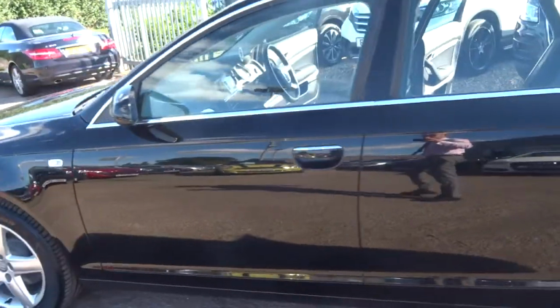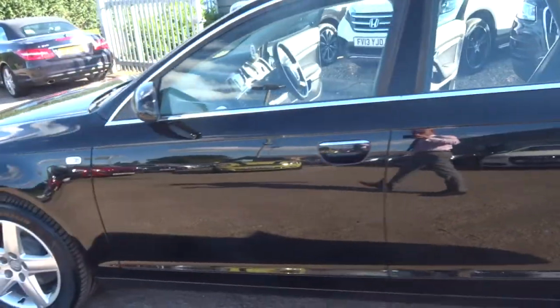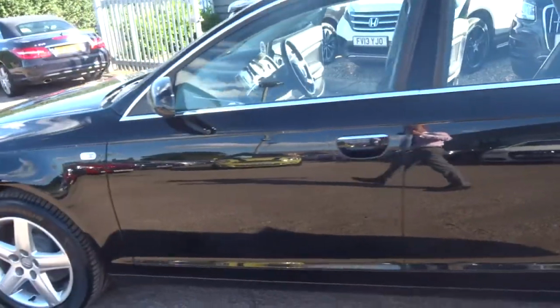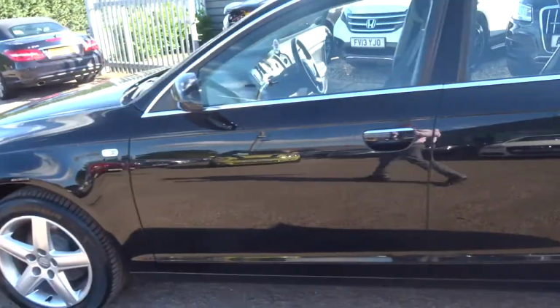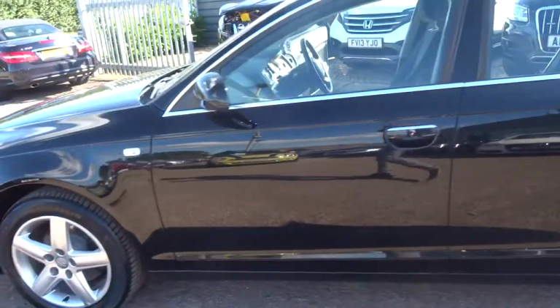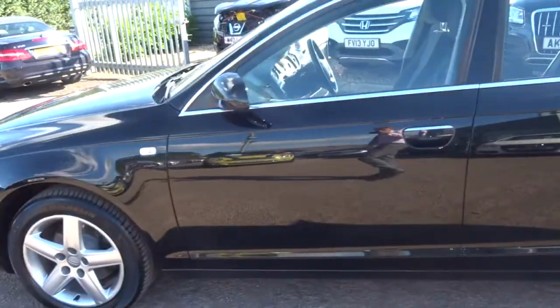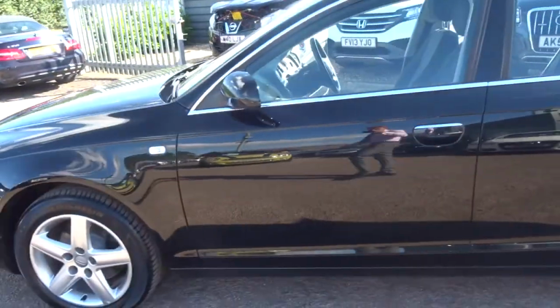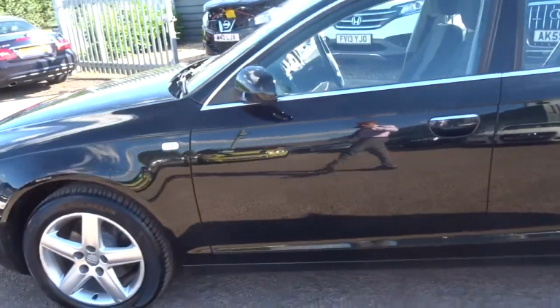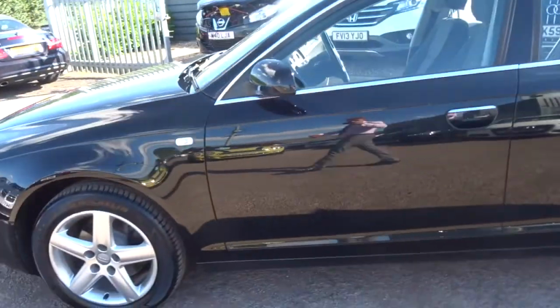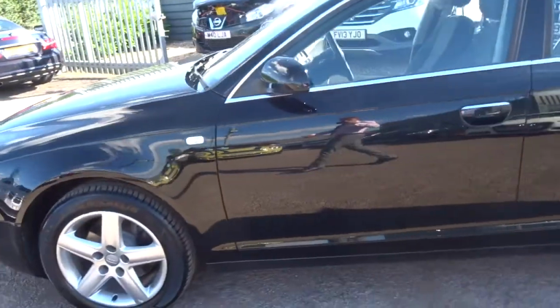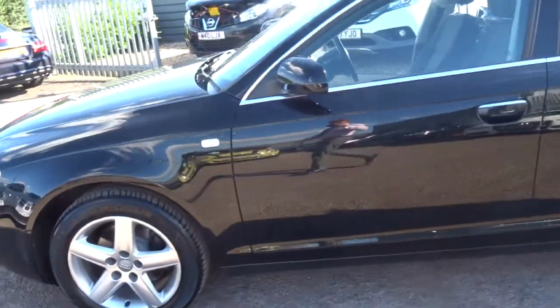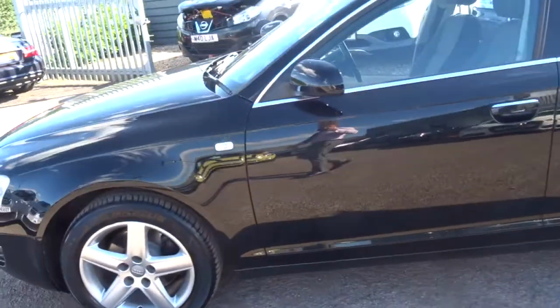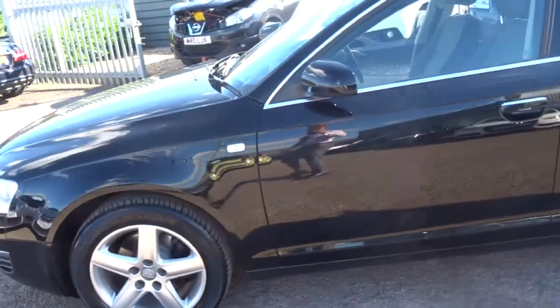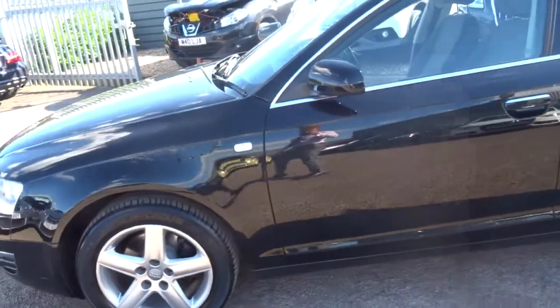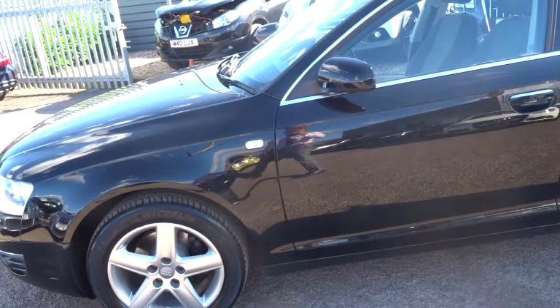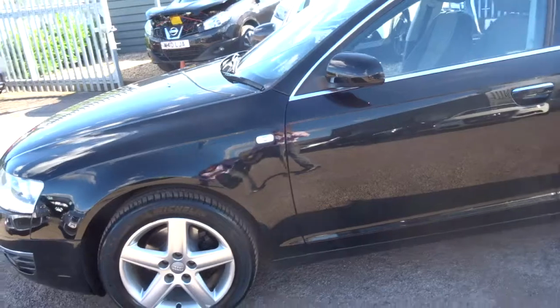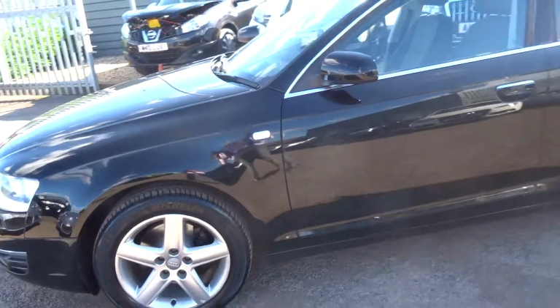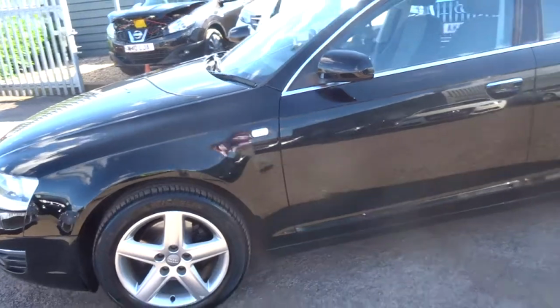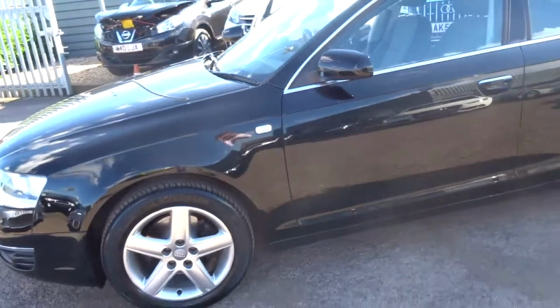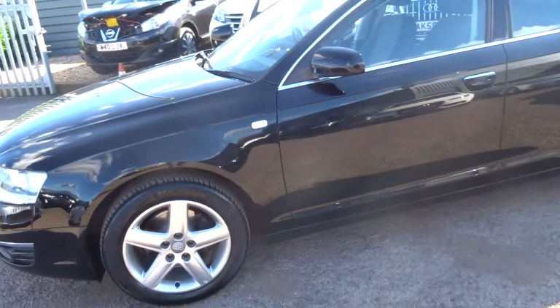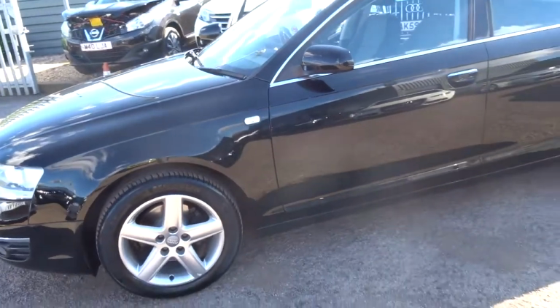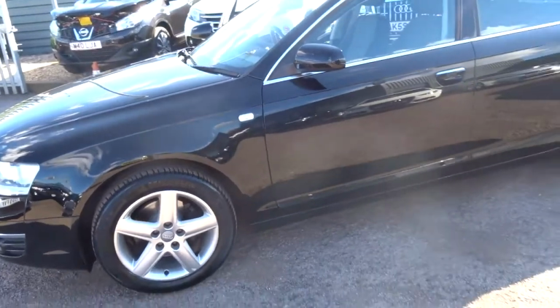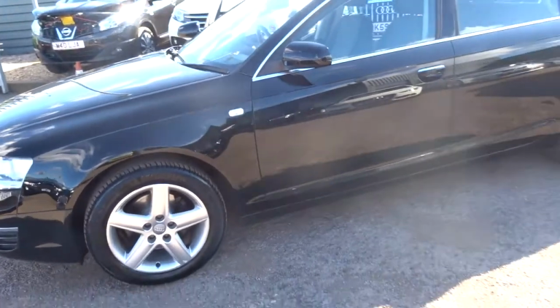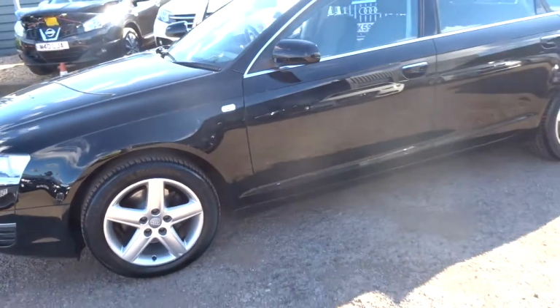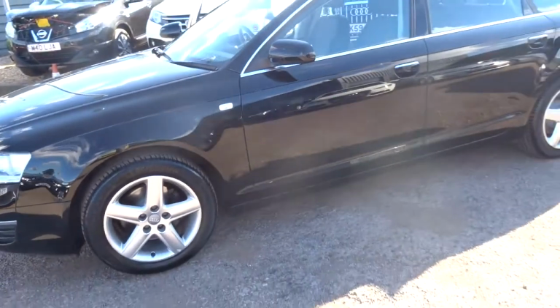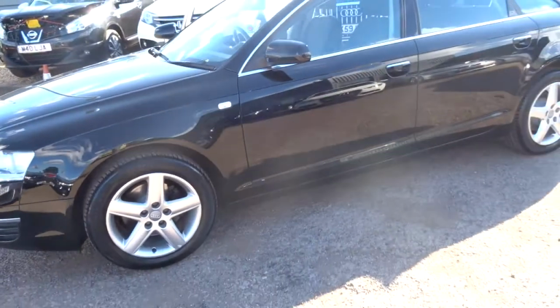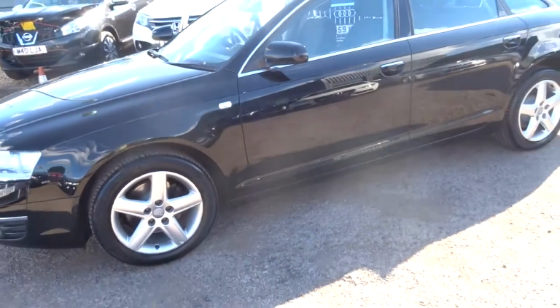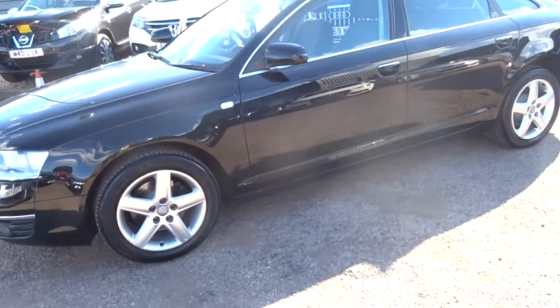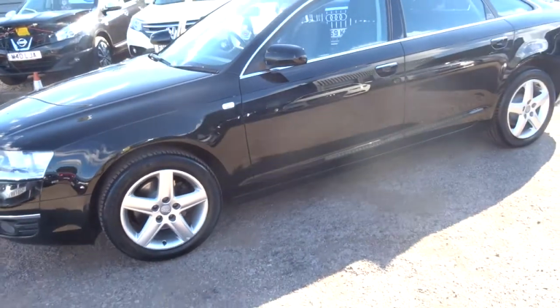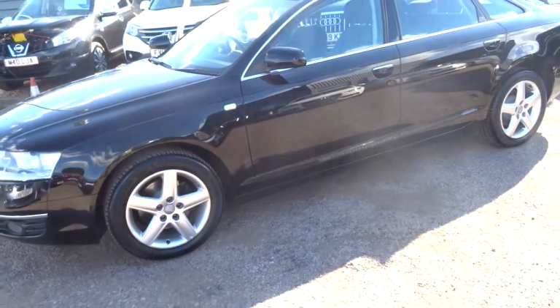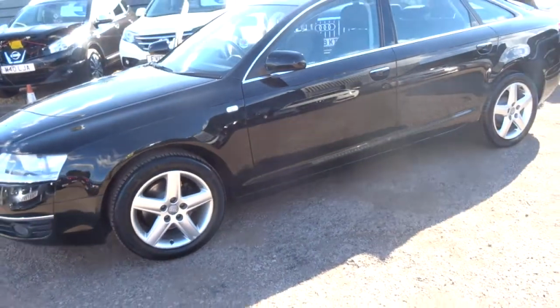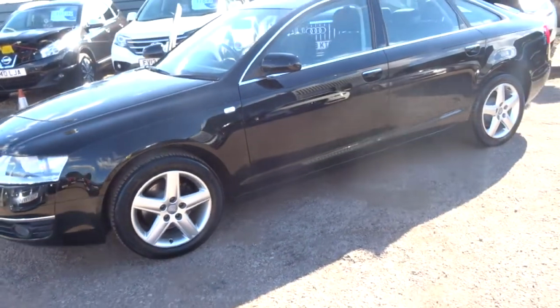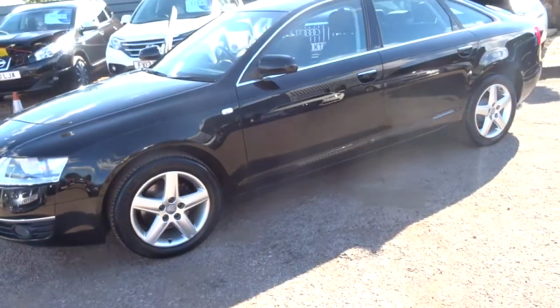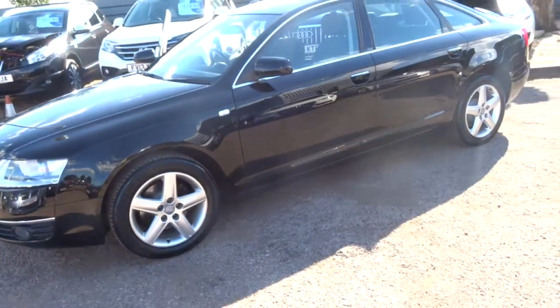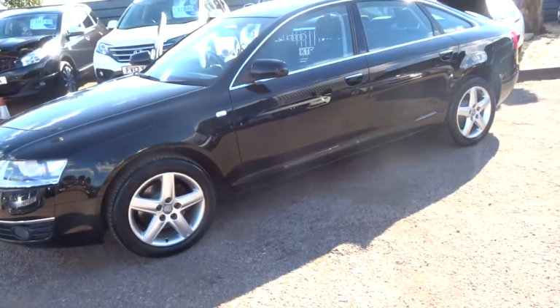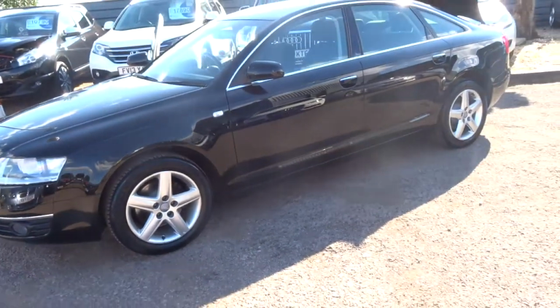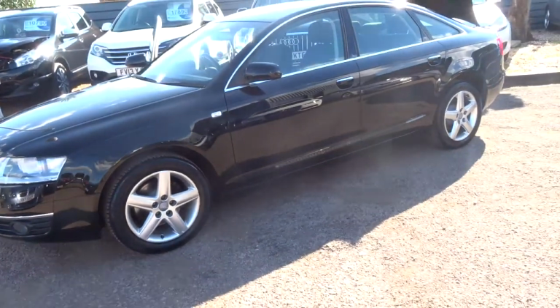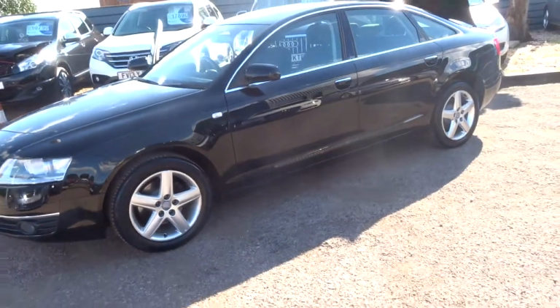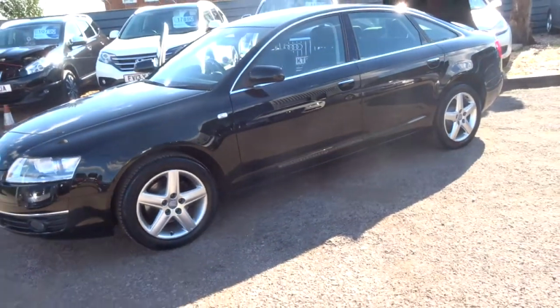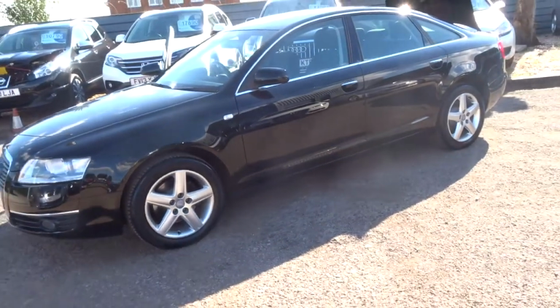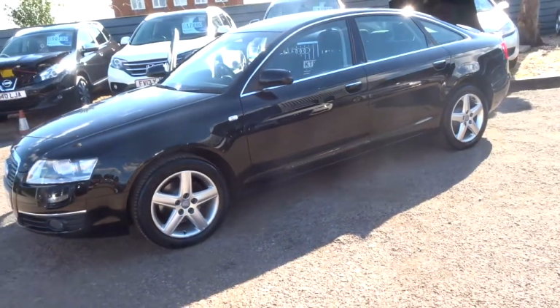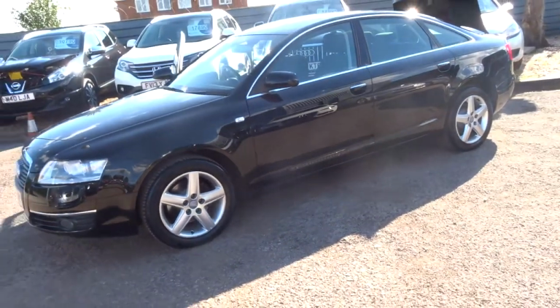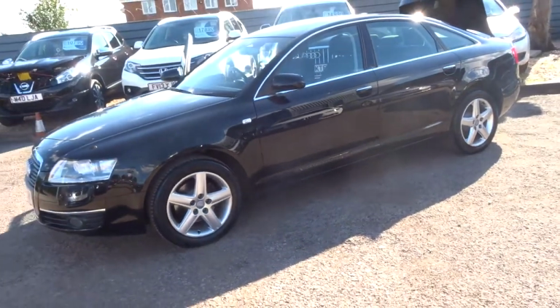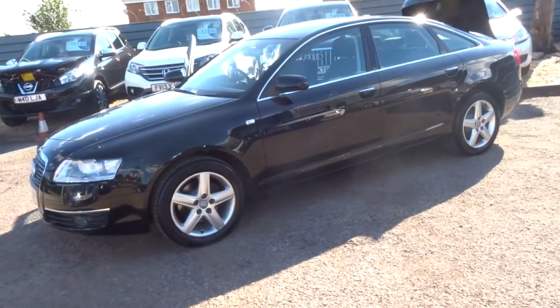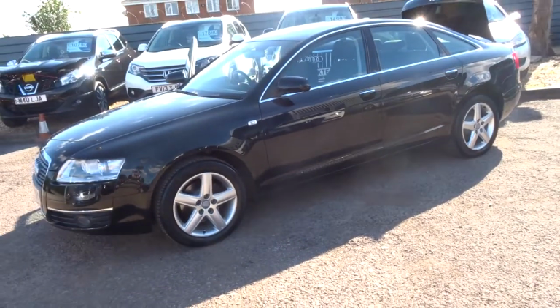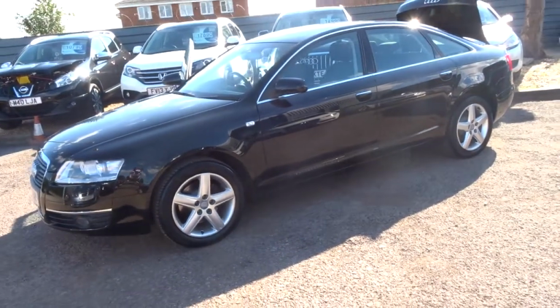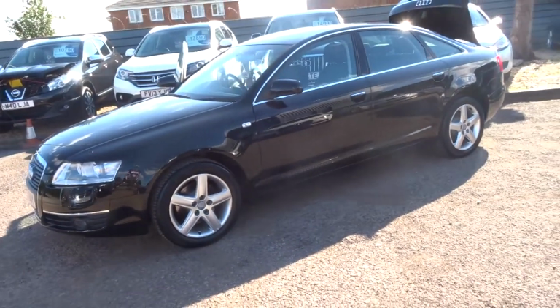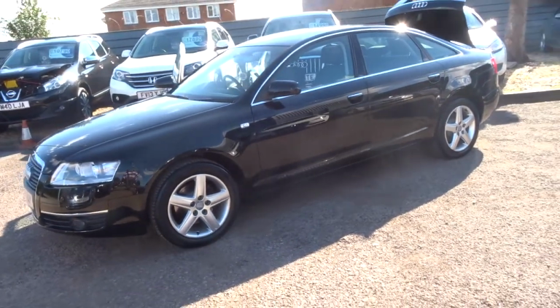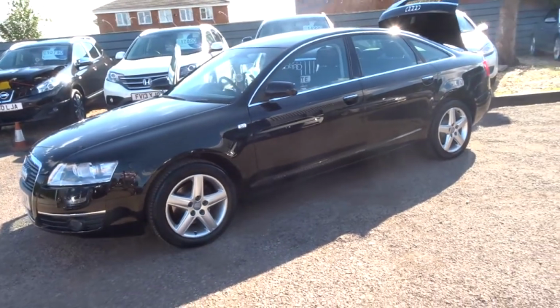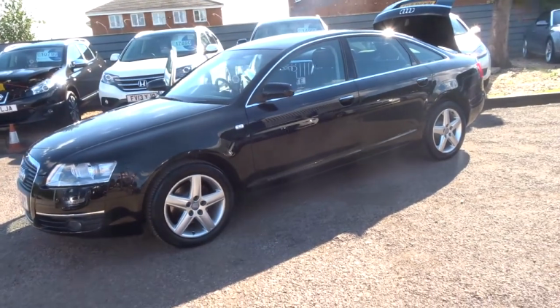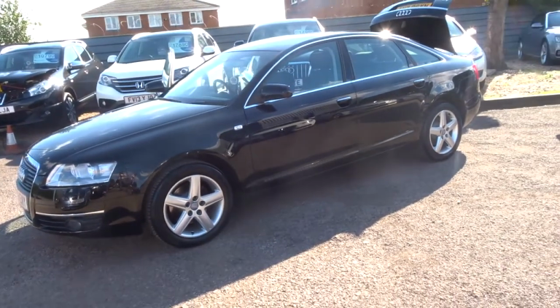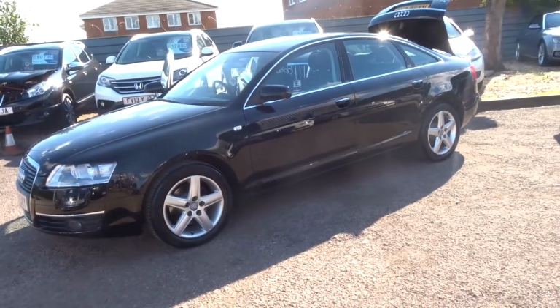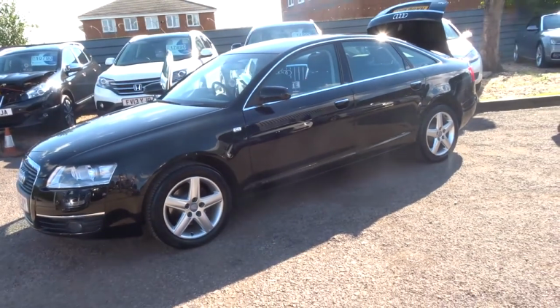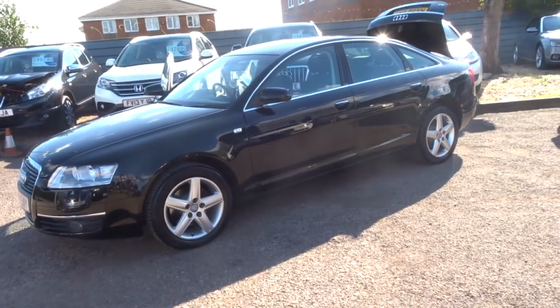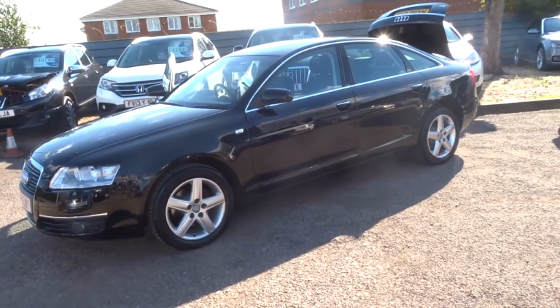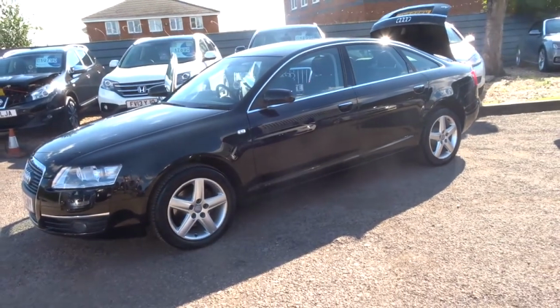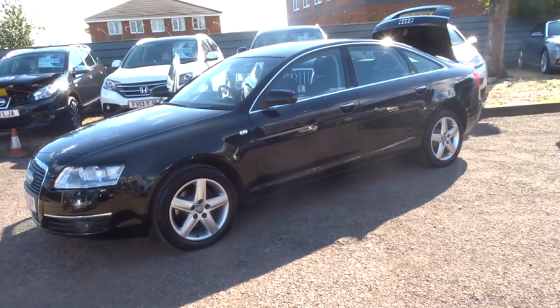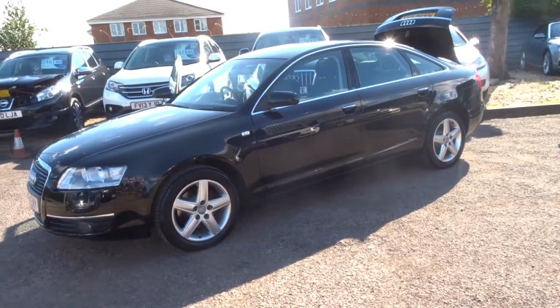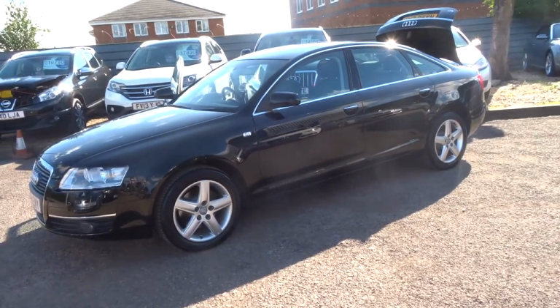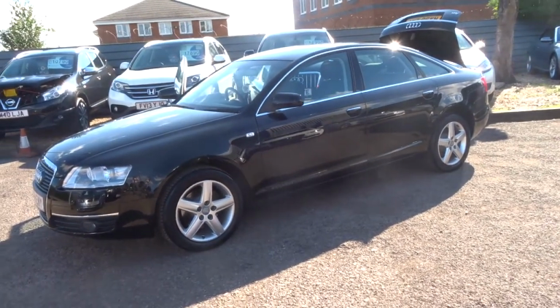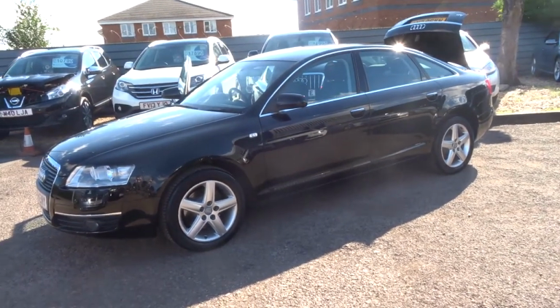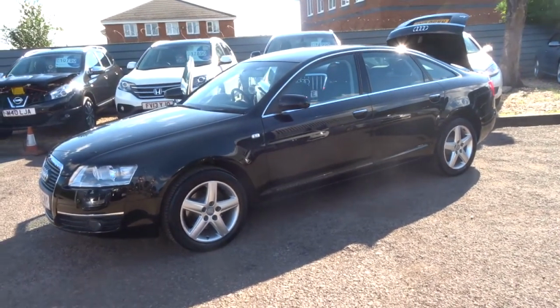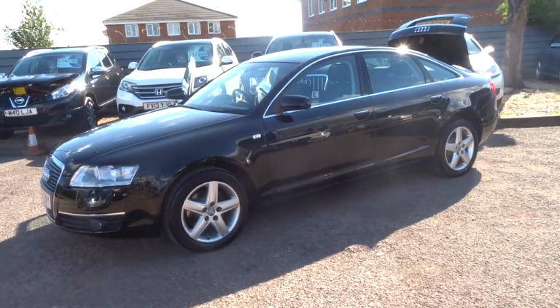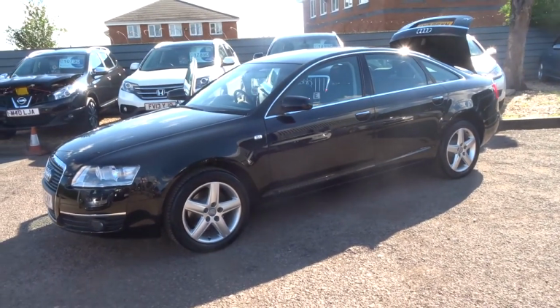If you are interested in this car, please do give us a call on 01926 624 333. I'll be happy to answer any questions.